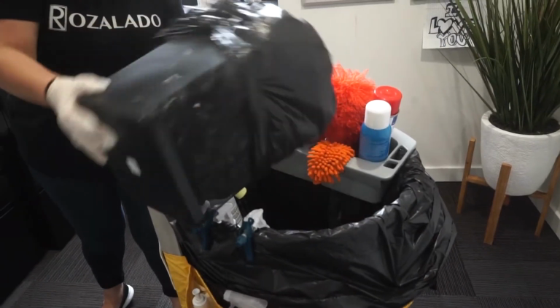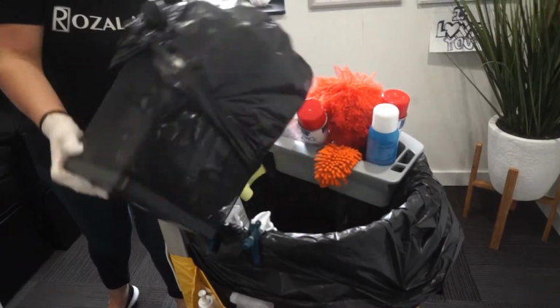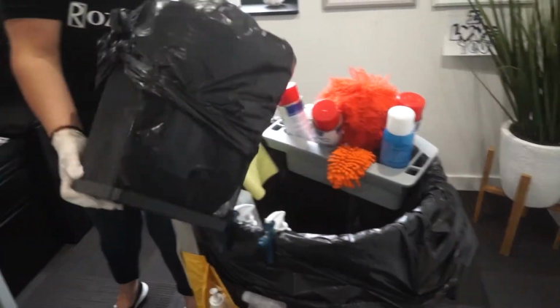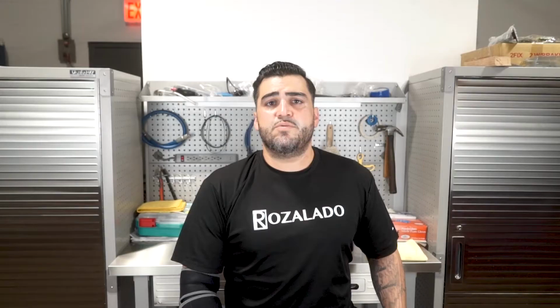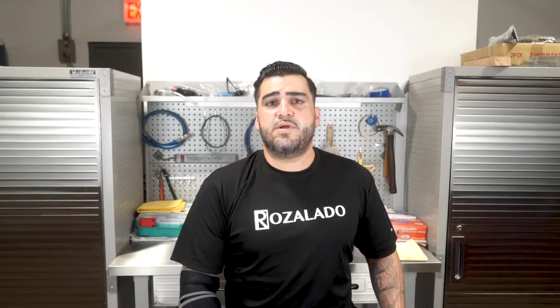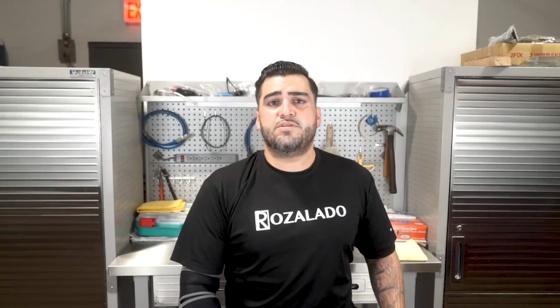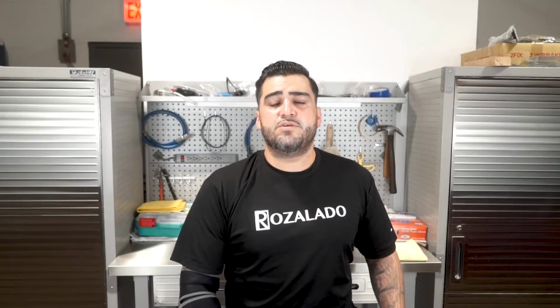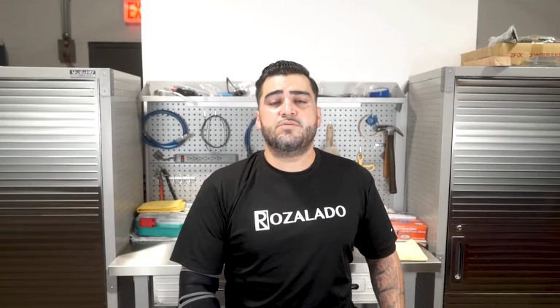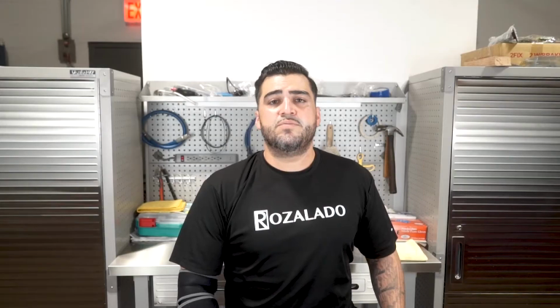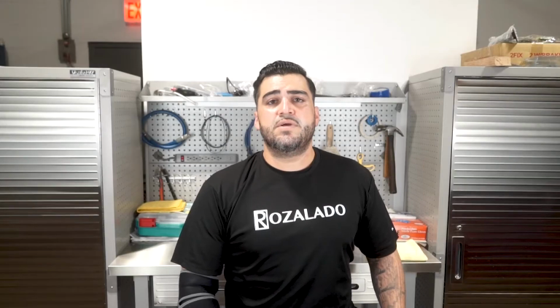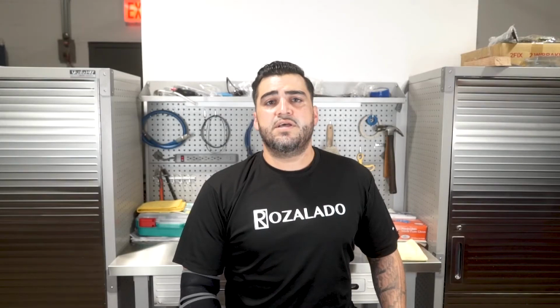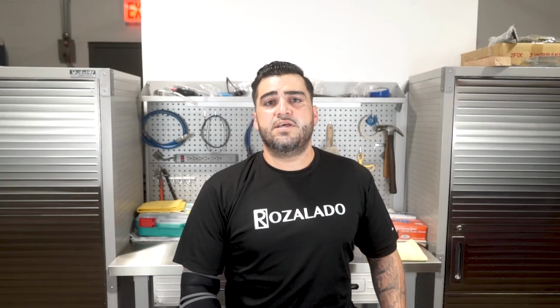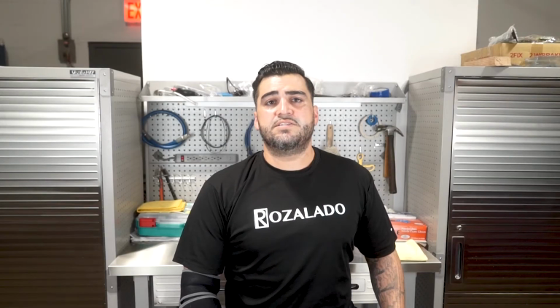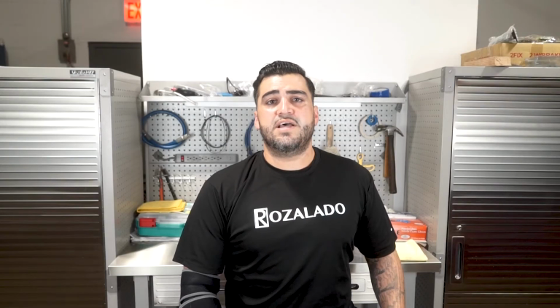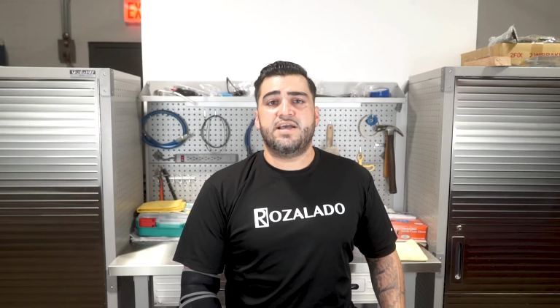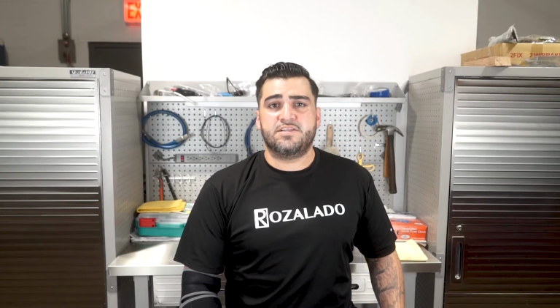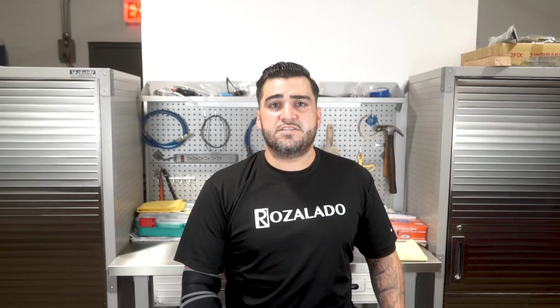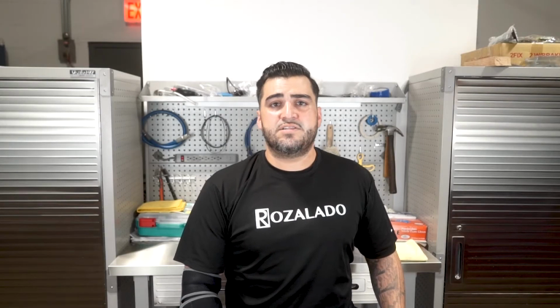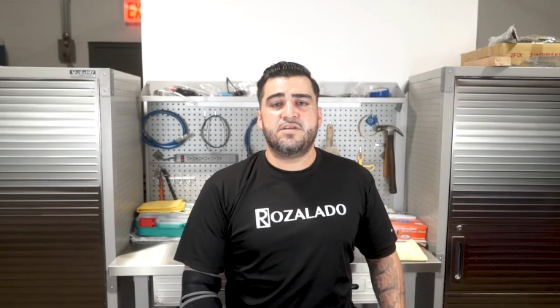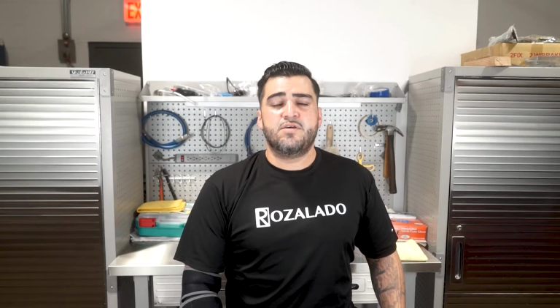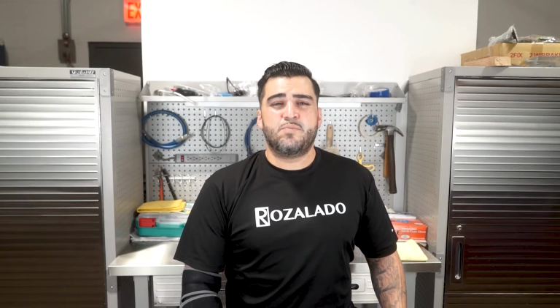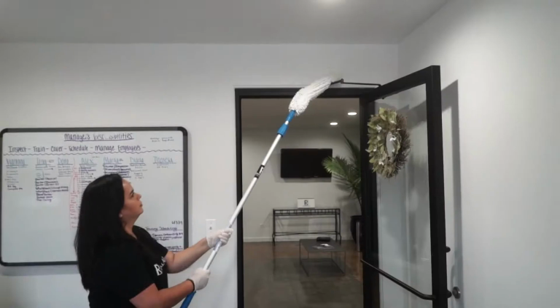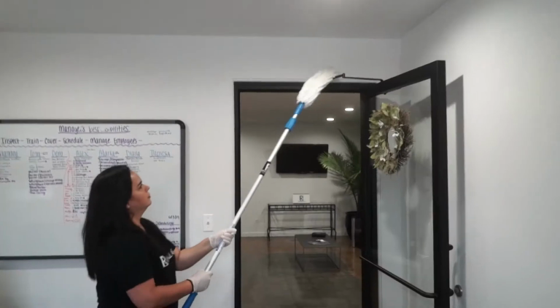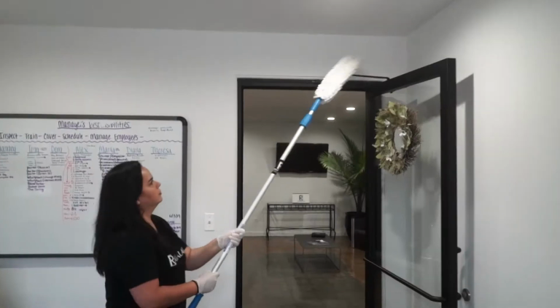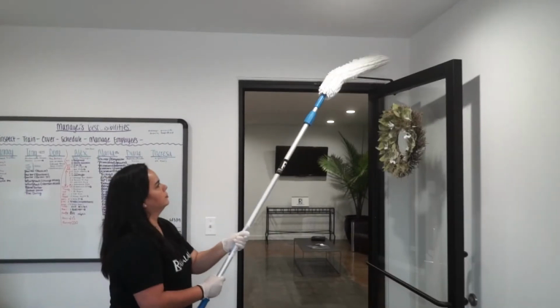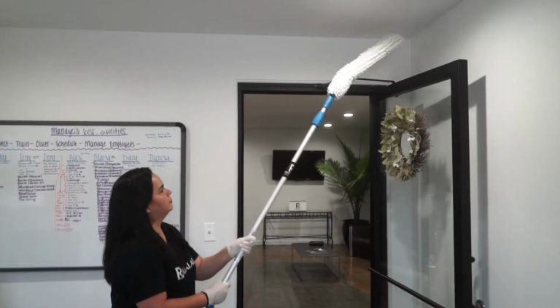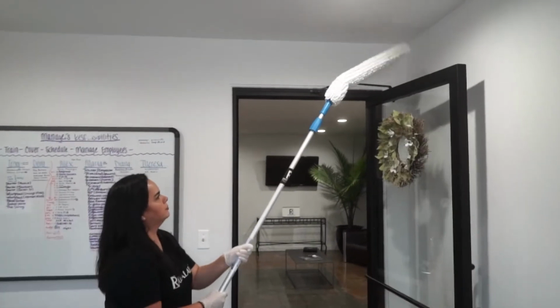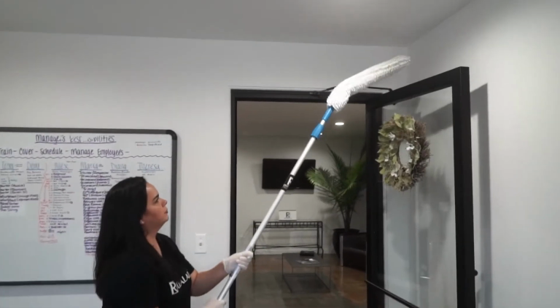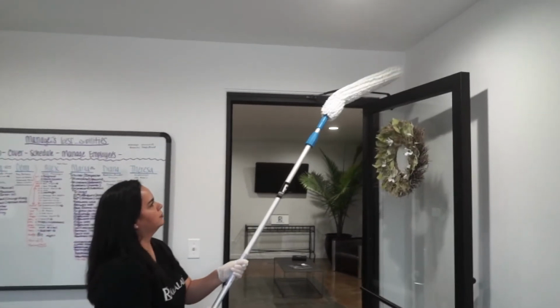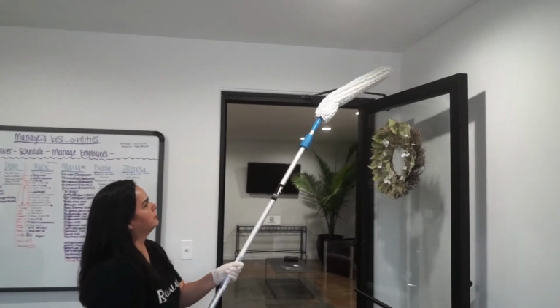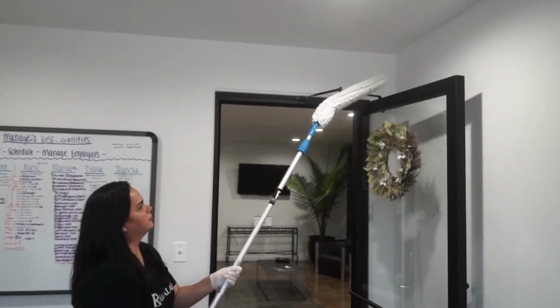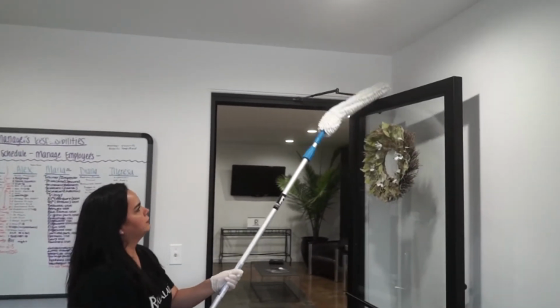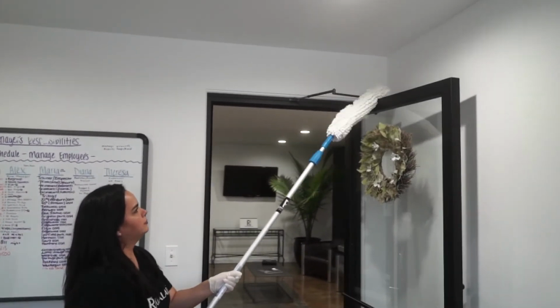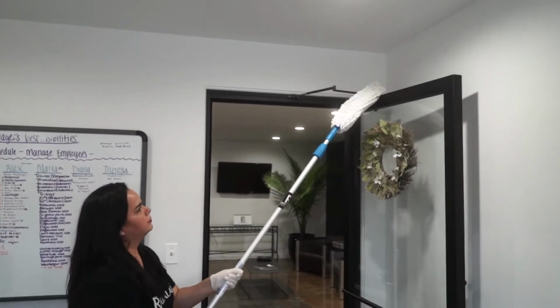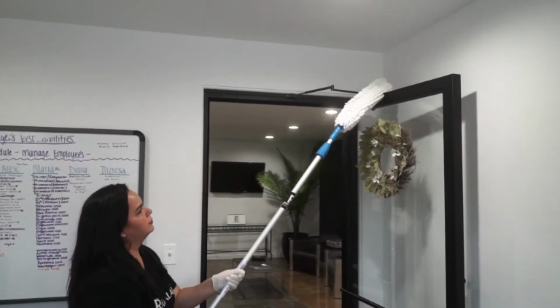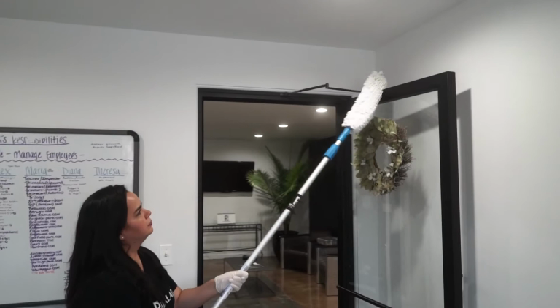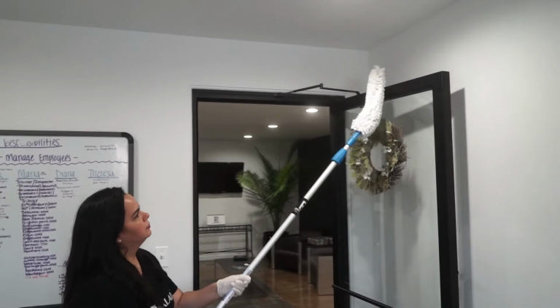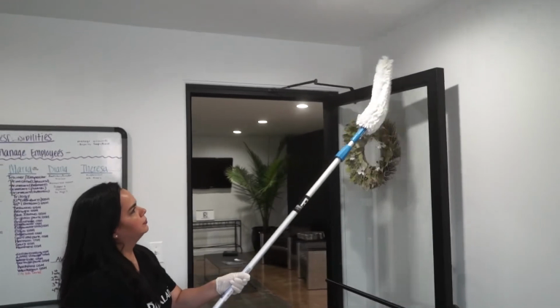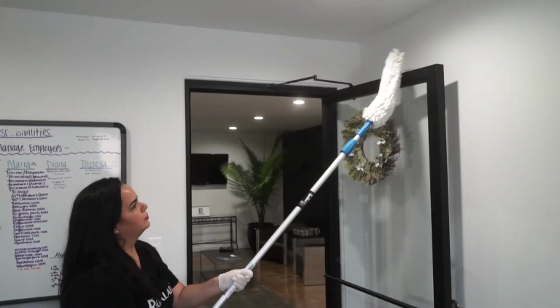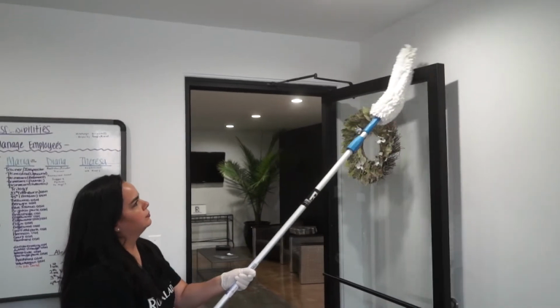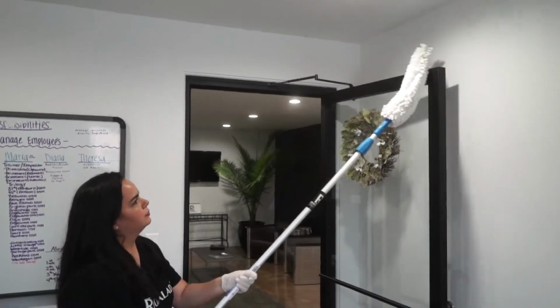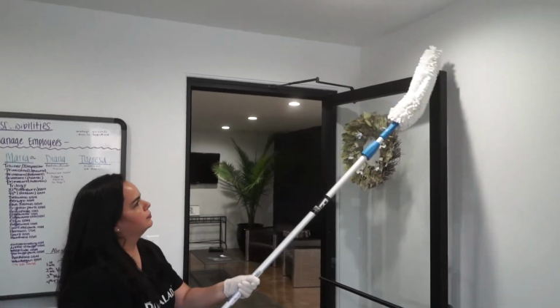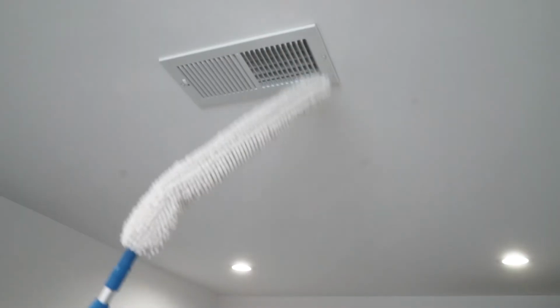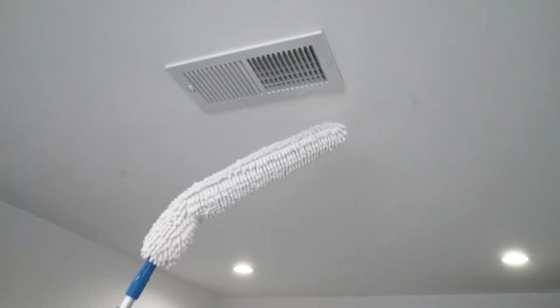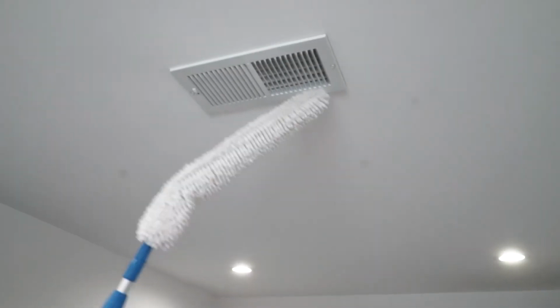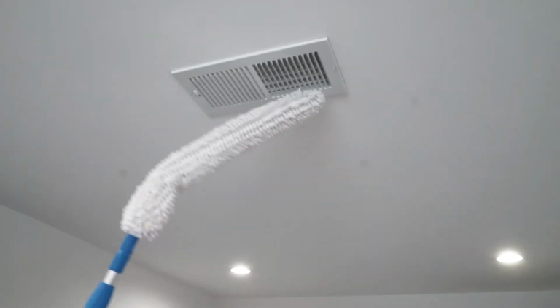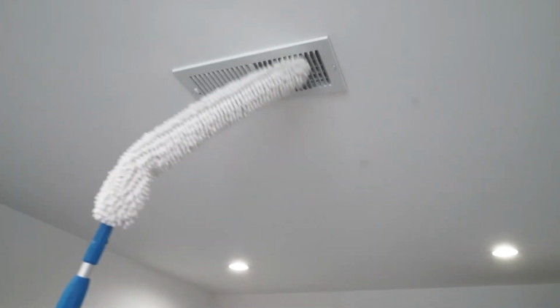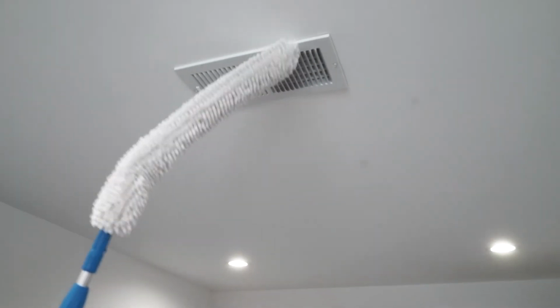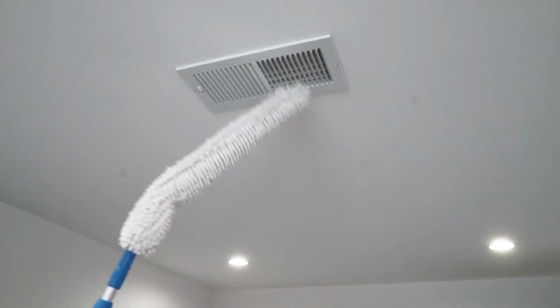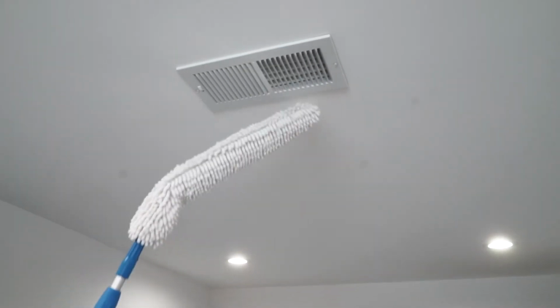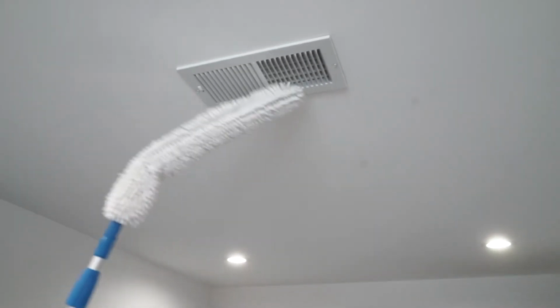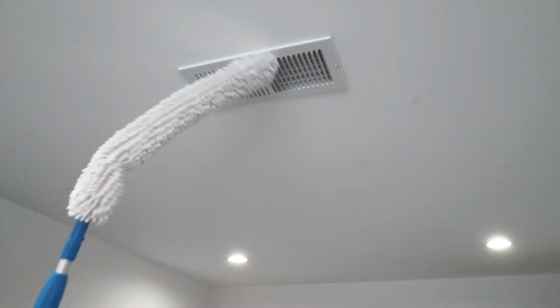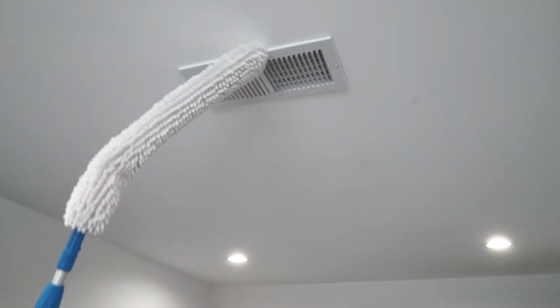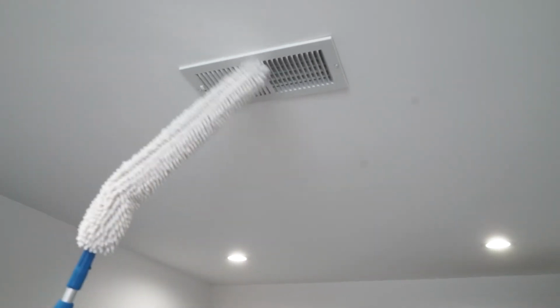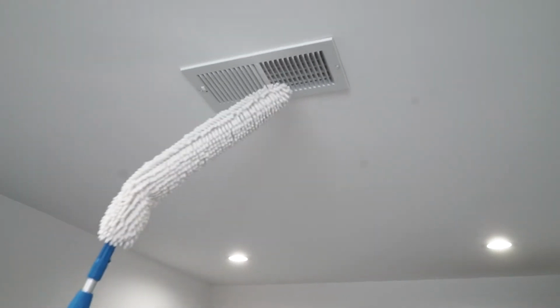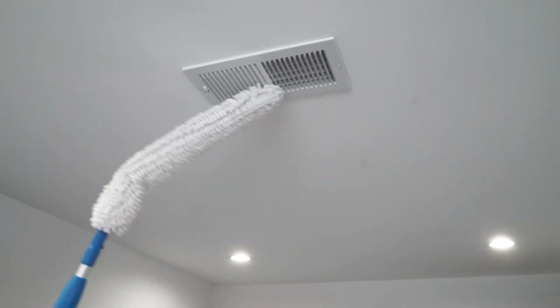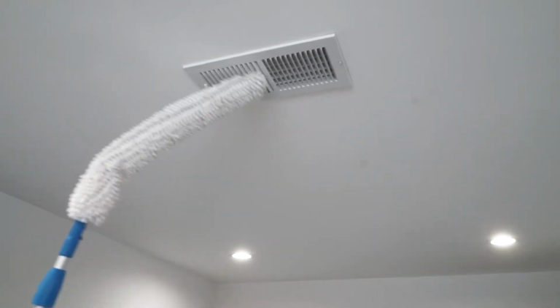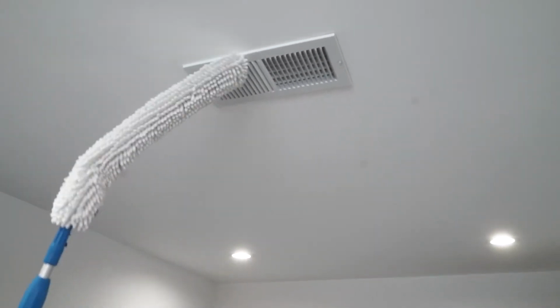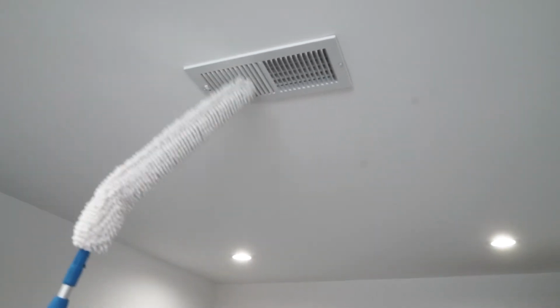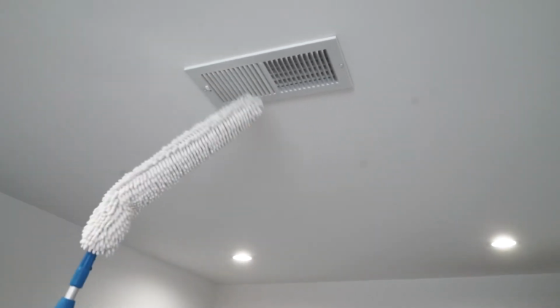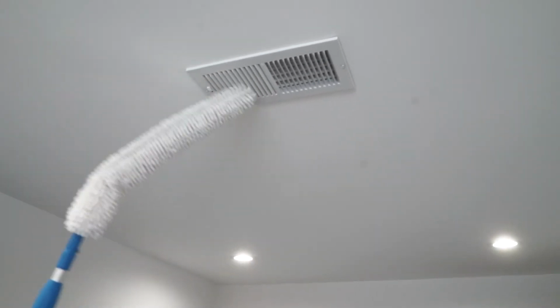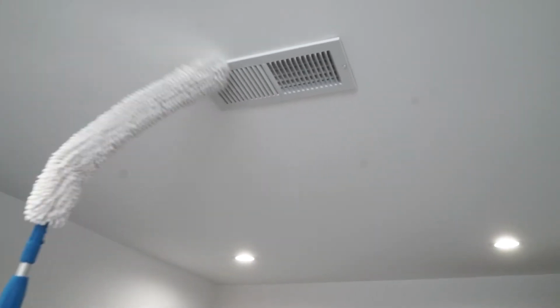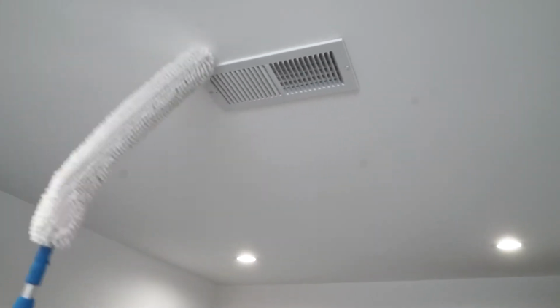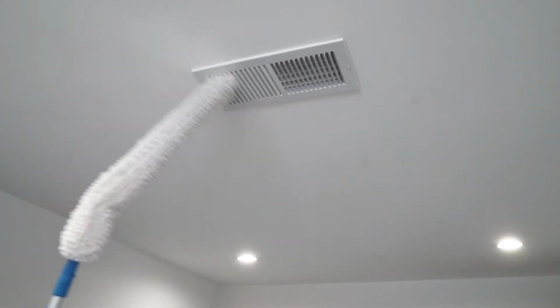Next thing you want to do is high dust. Per the account, per the scope, you want to ensure your high dusting, whether it's once a week or once a month.